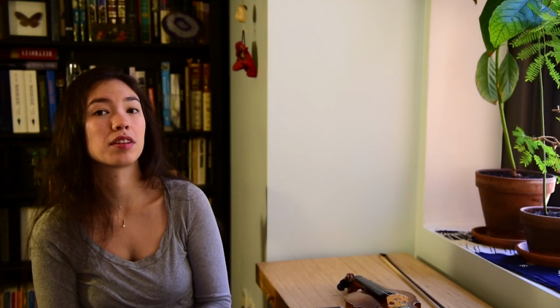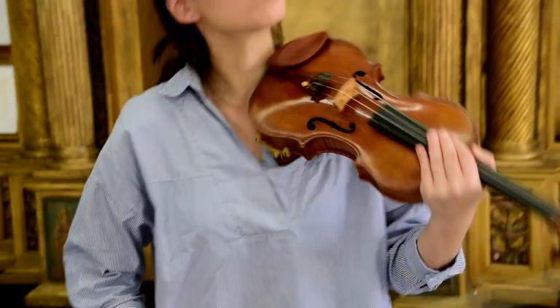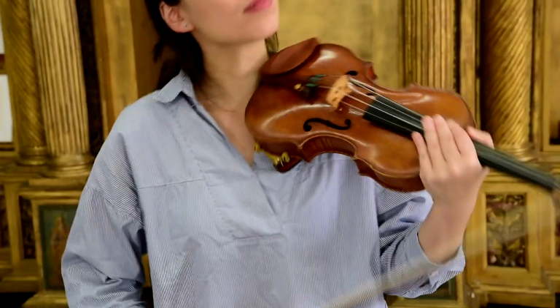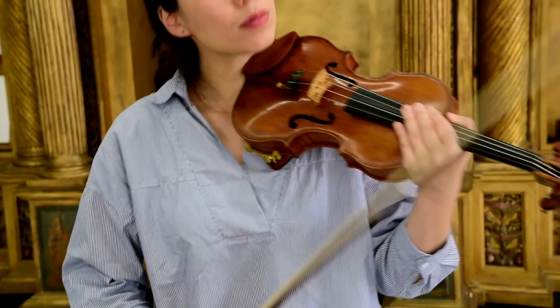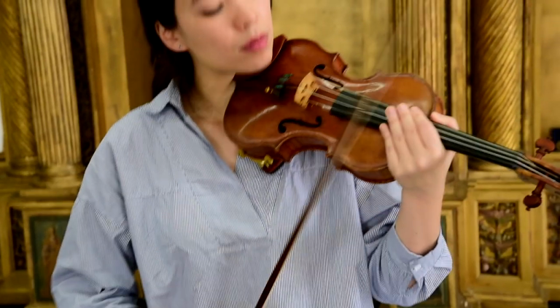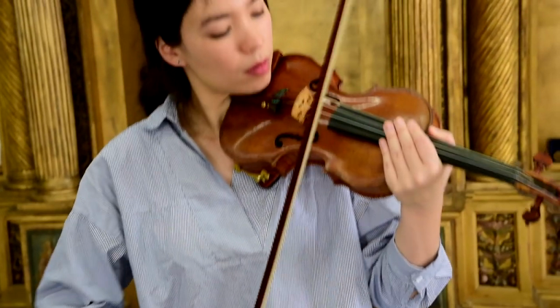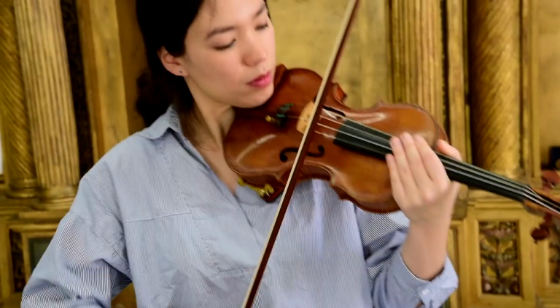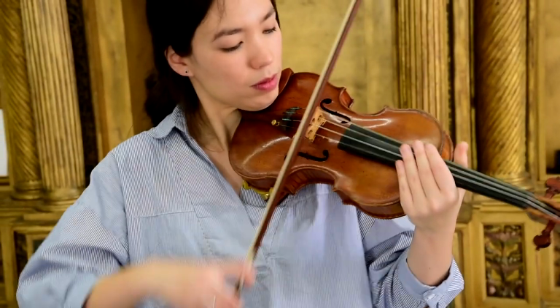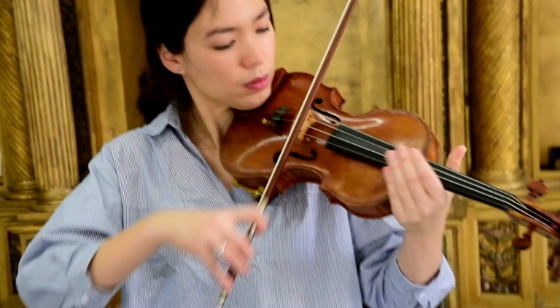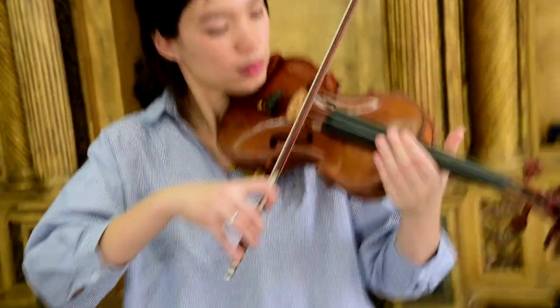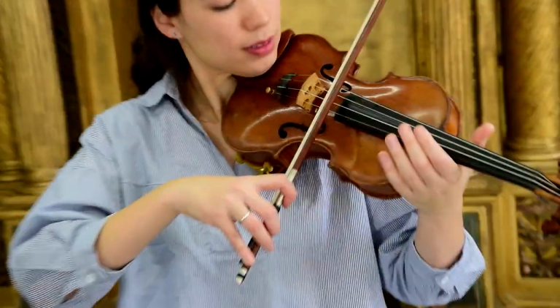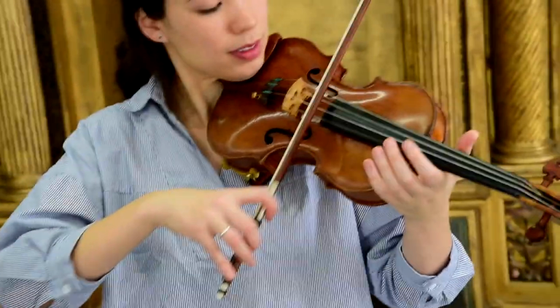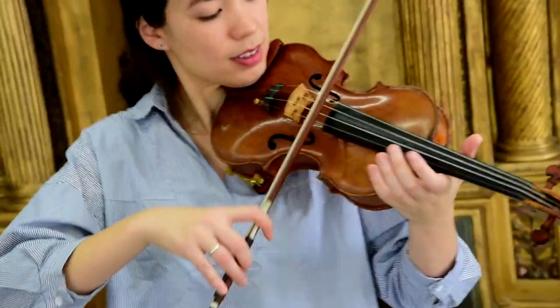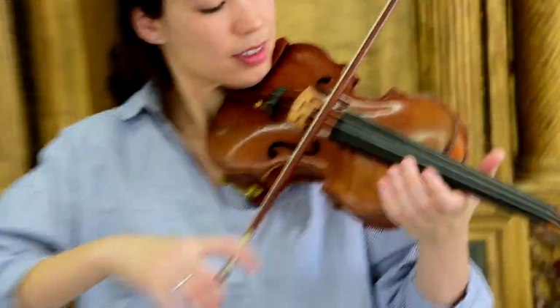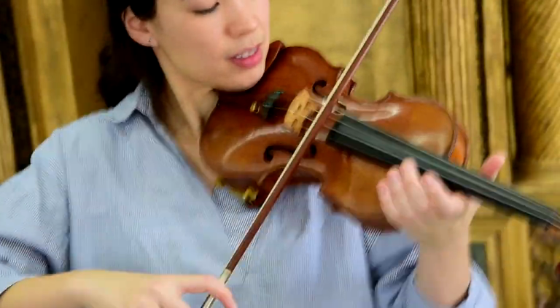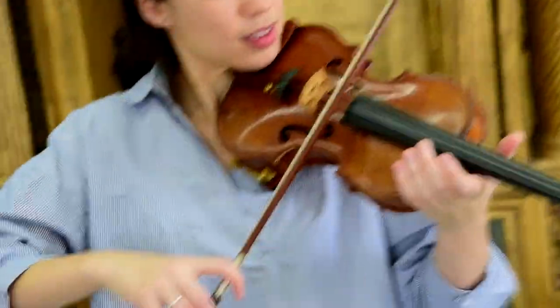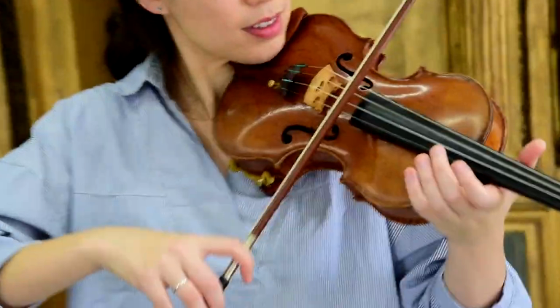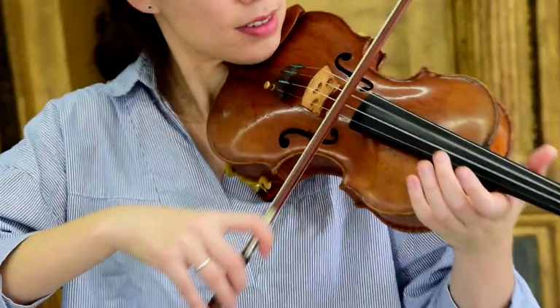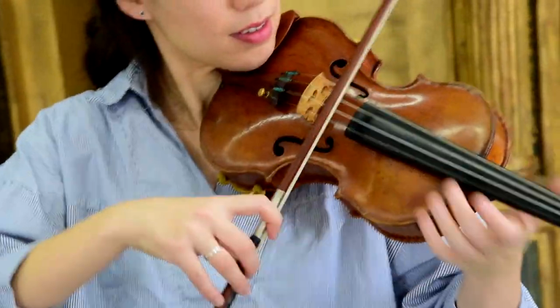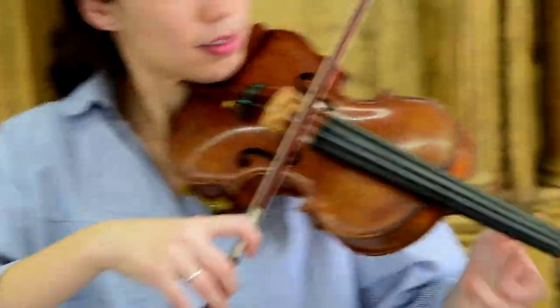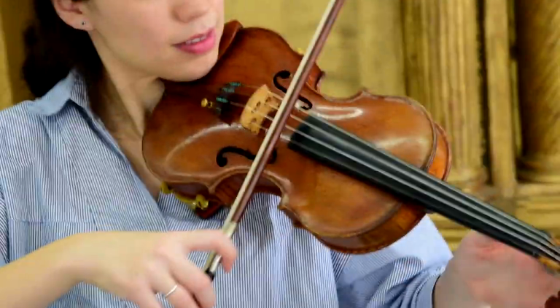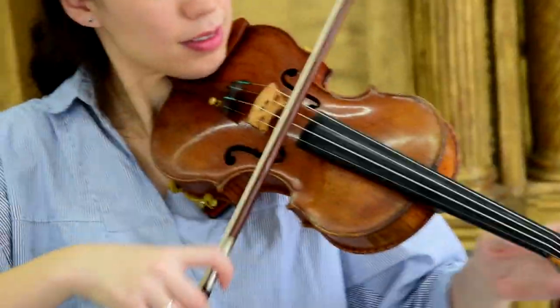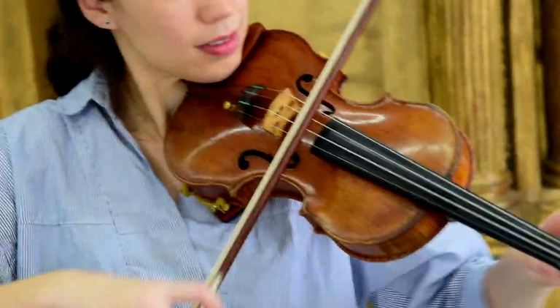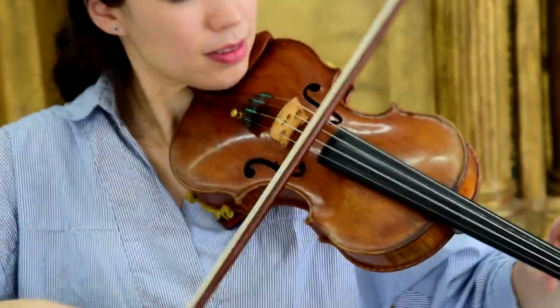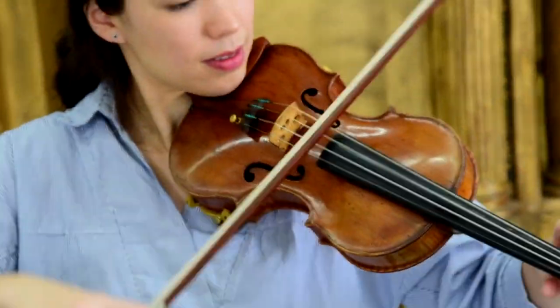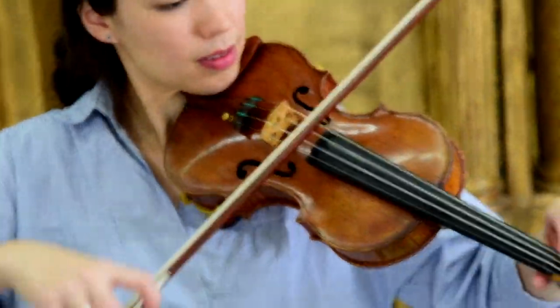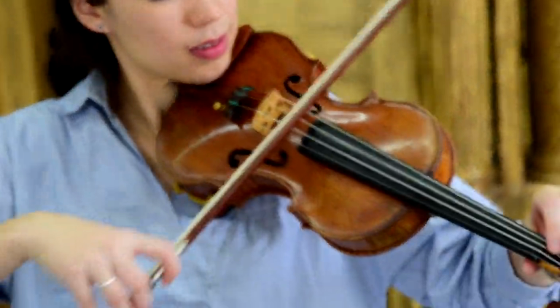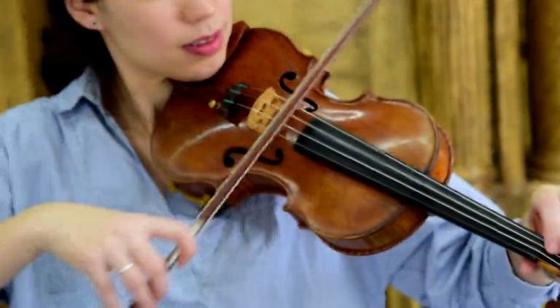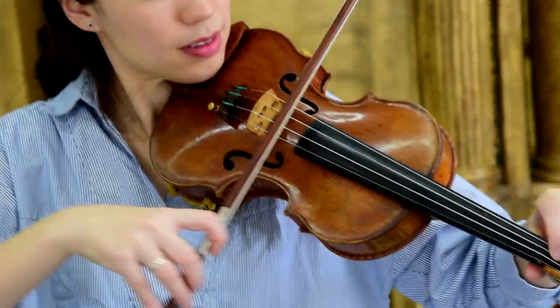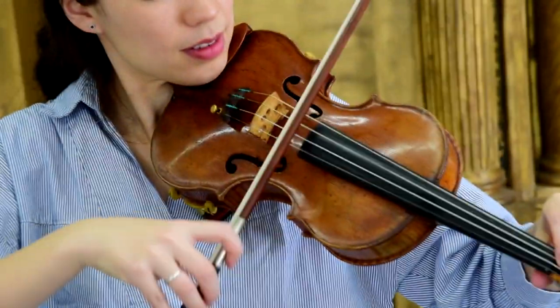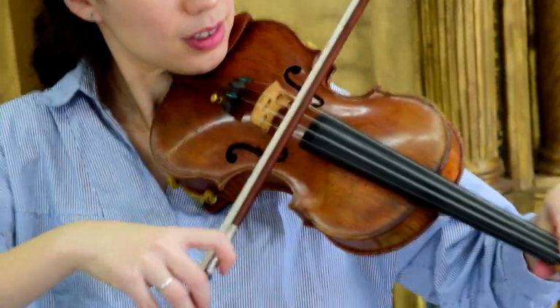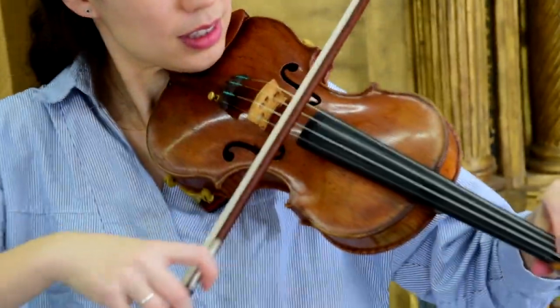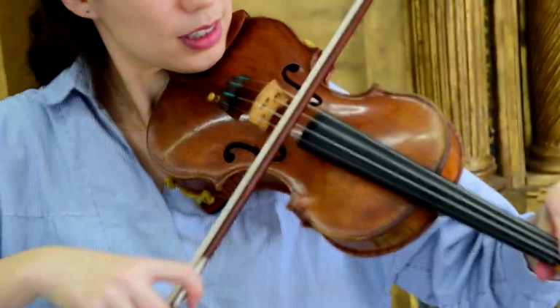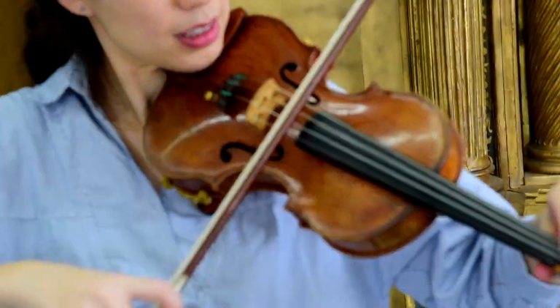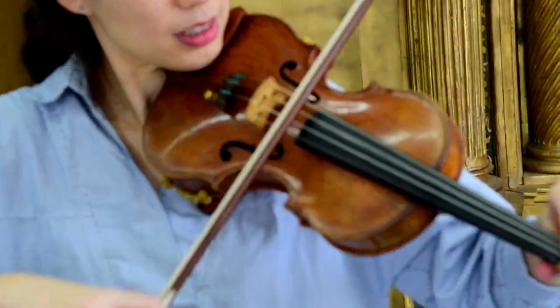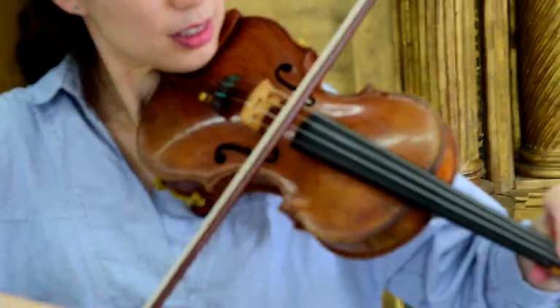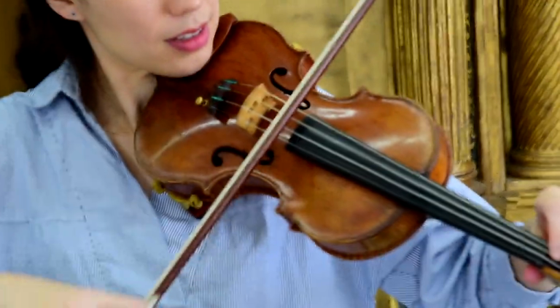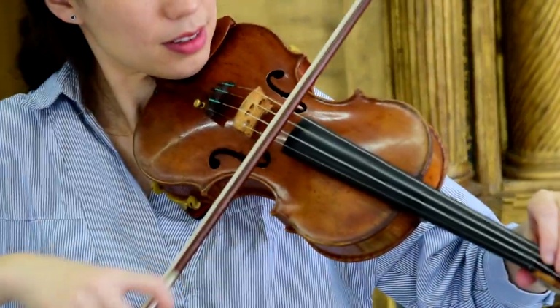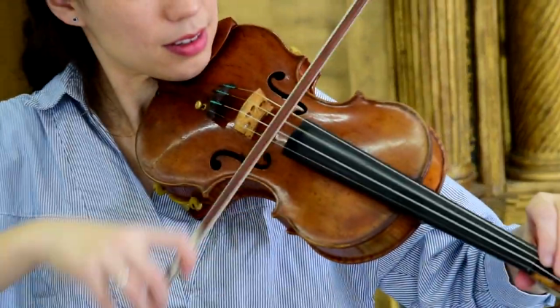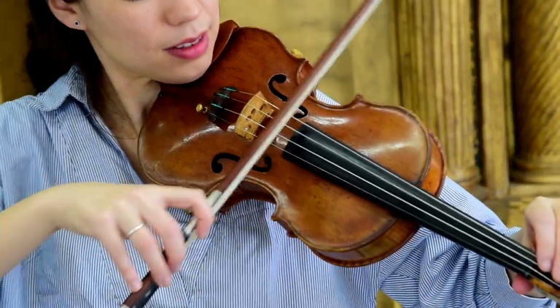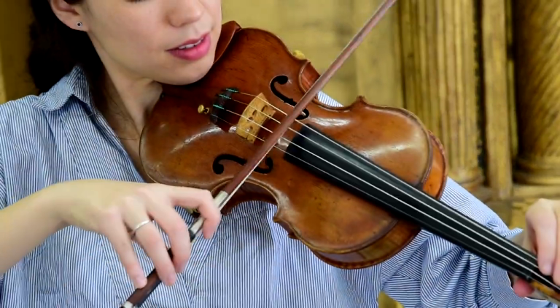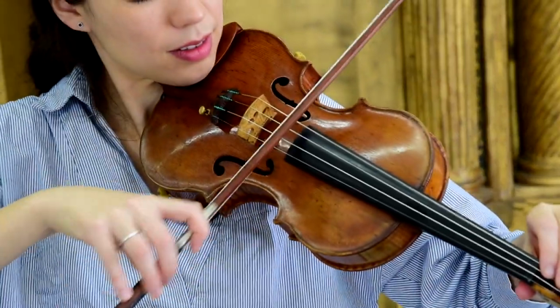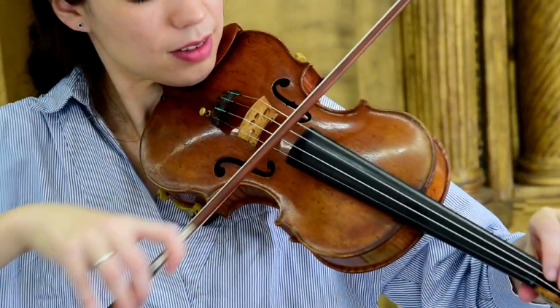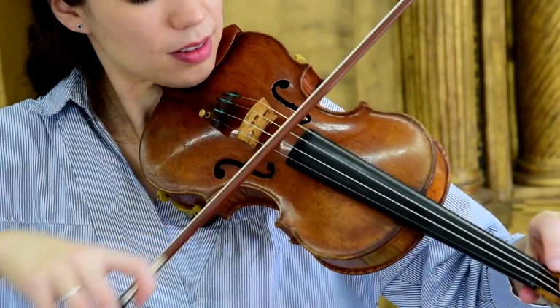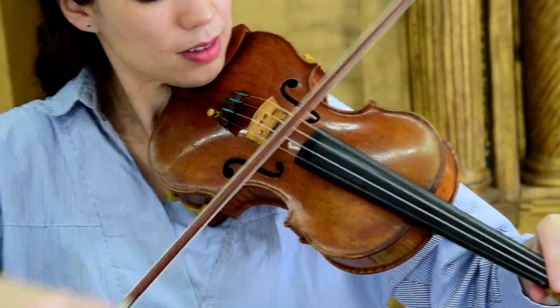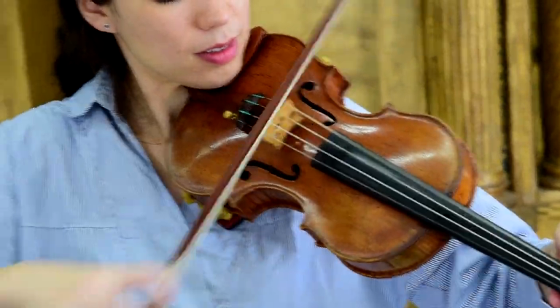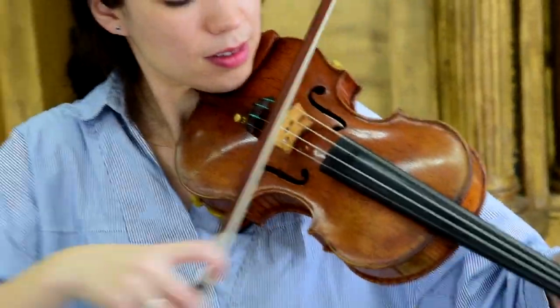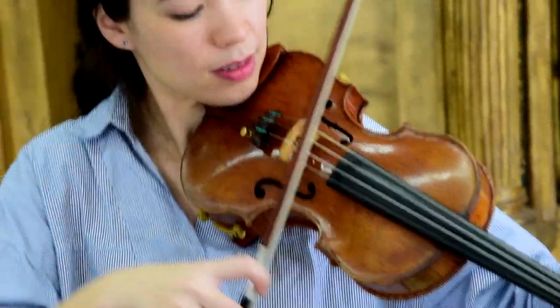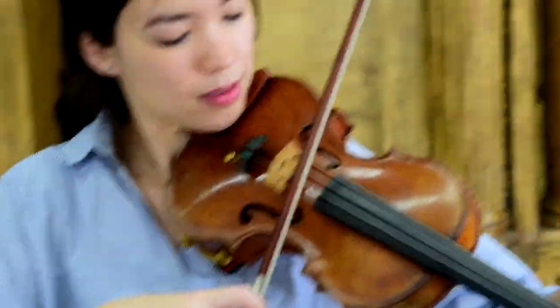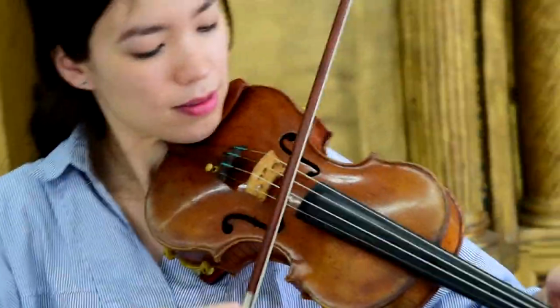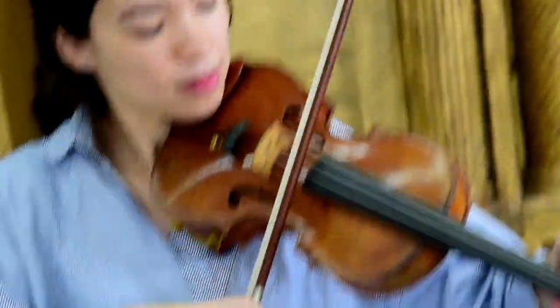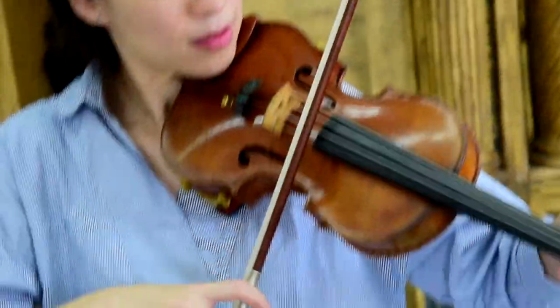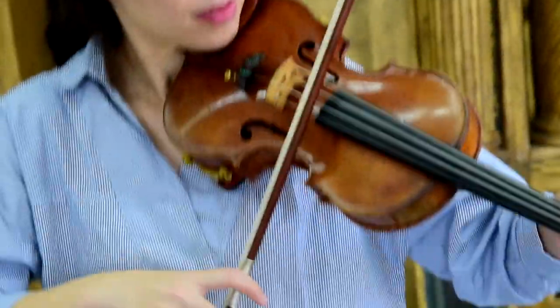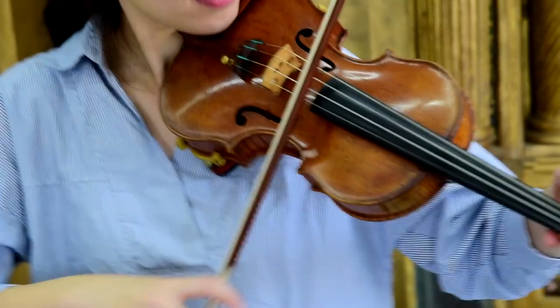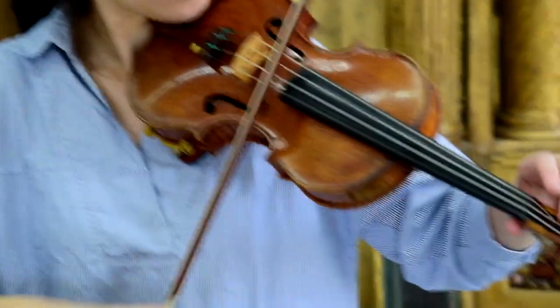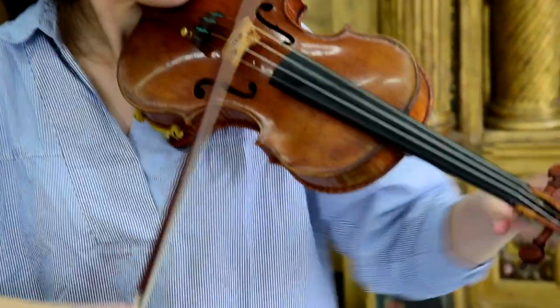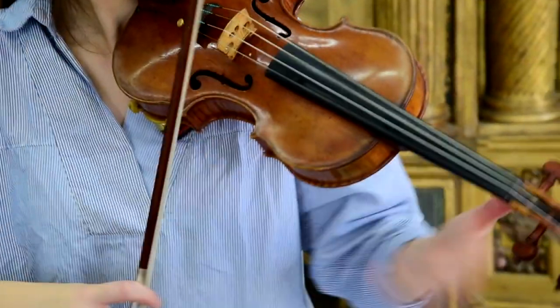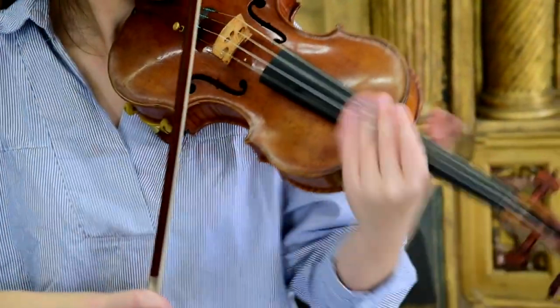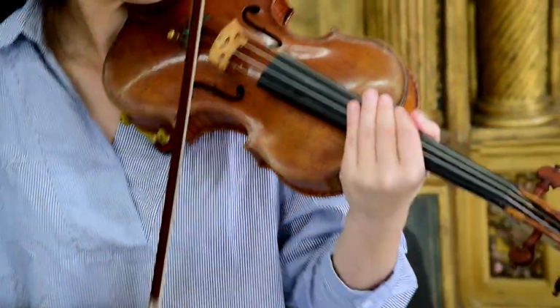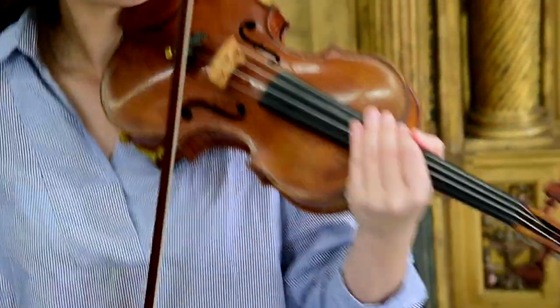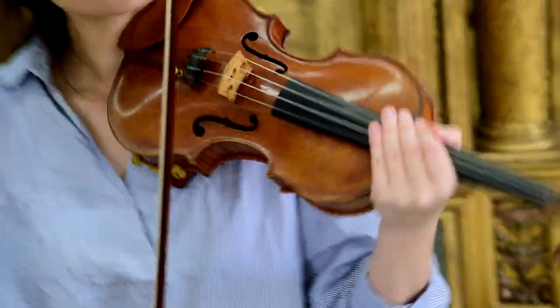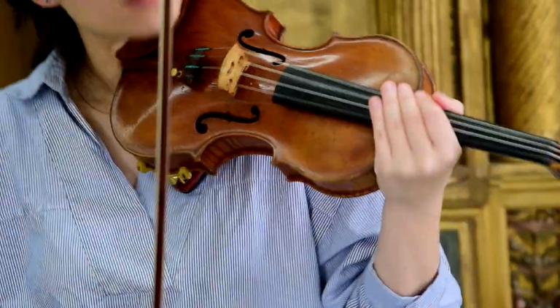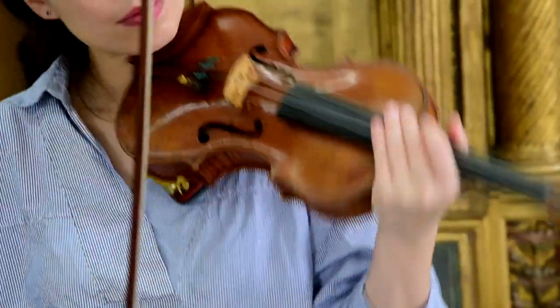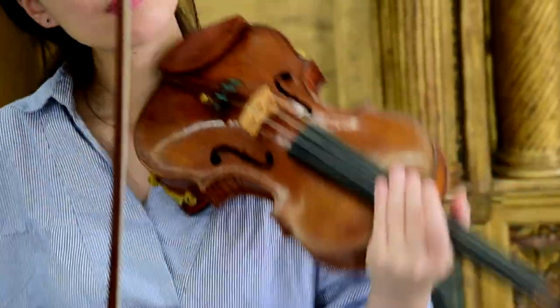Now you hopefully know a little bit more about what the piccolo violin is, so we're going to take a look at the Amati side of it.